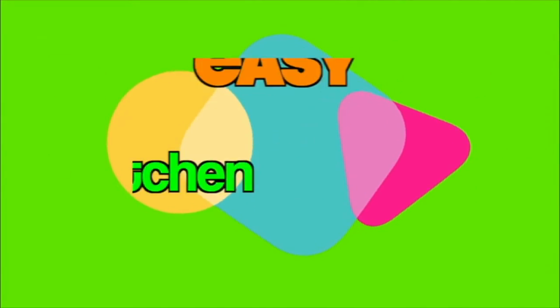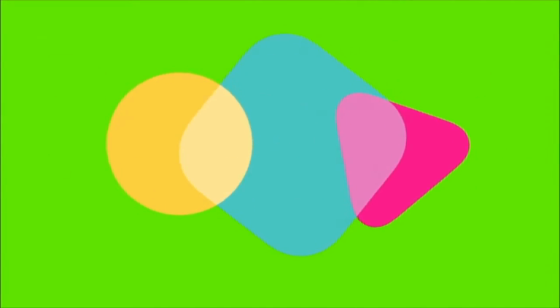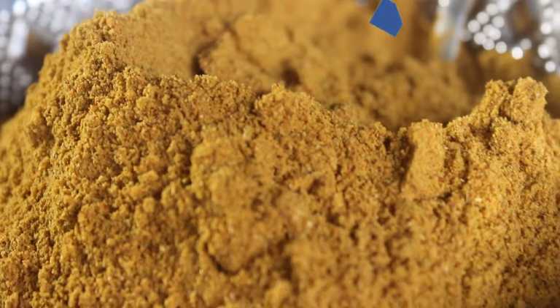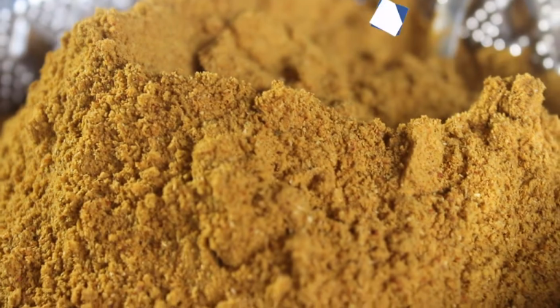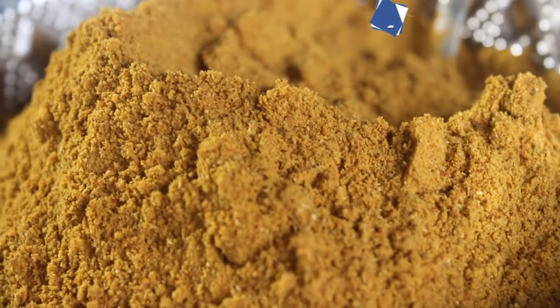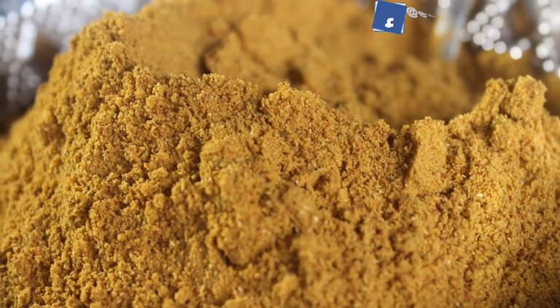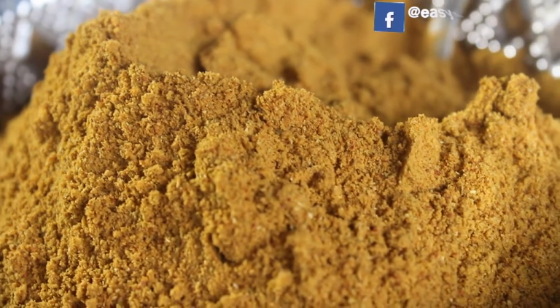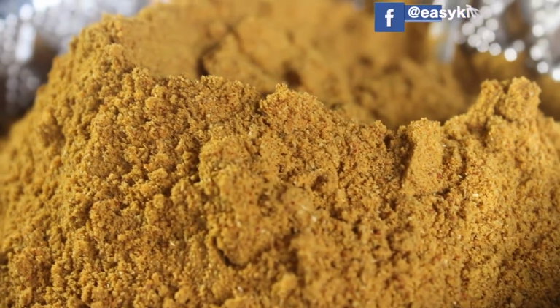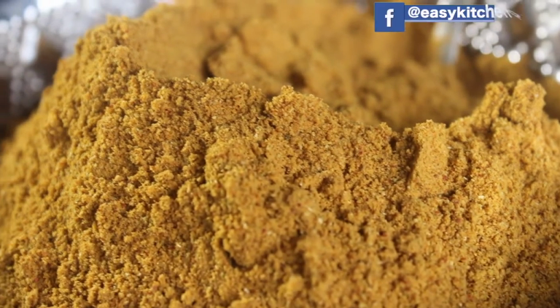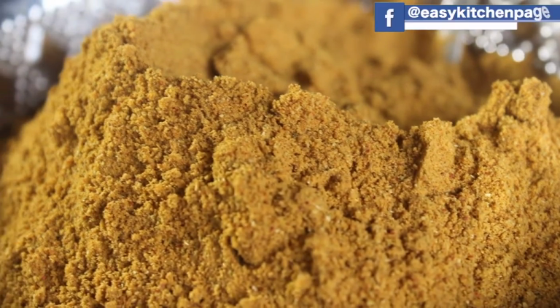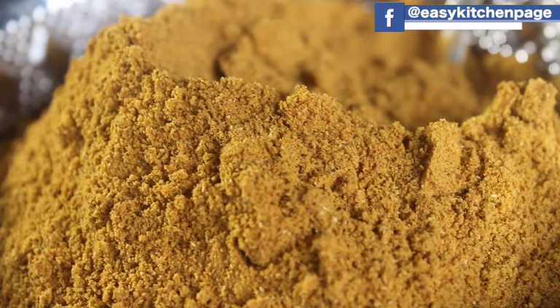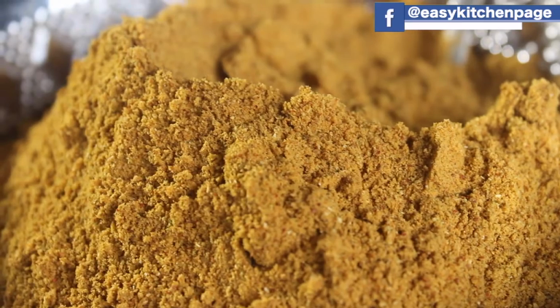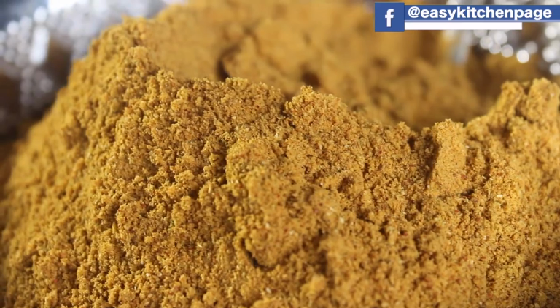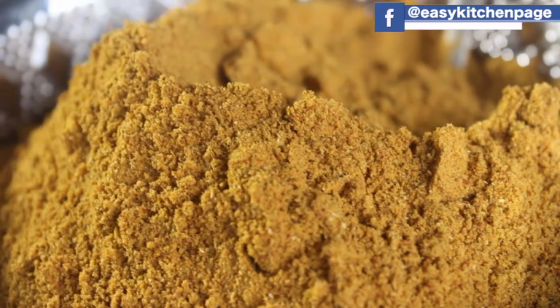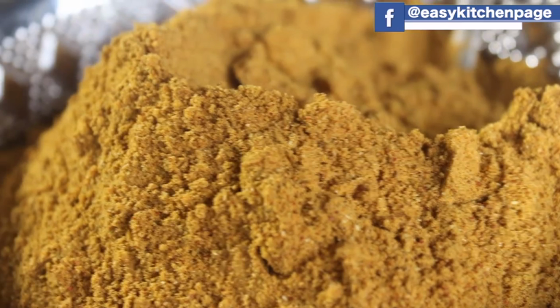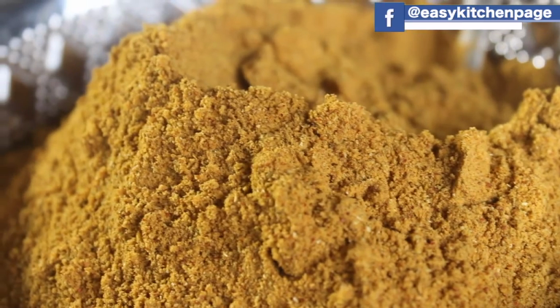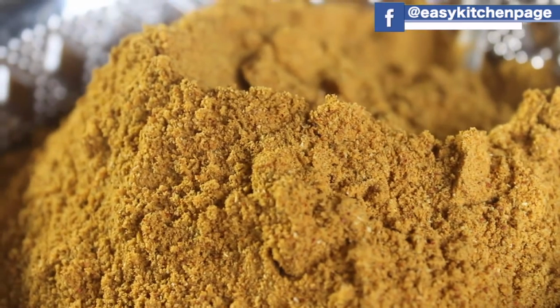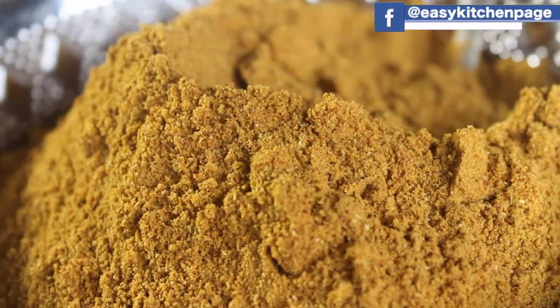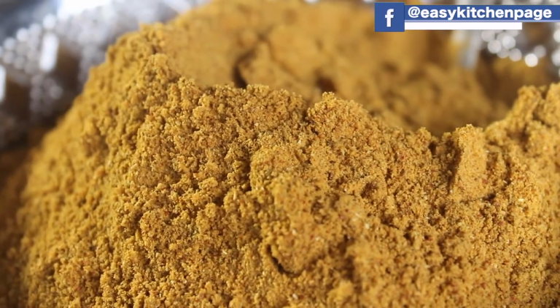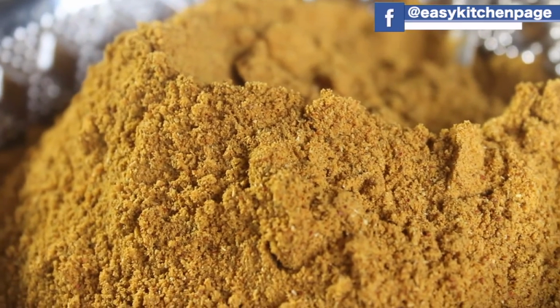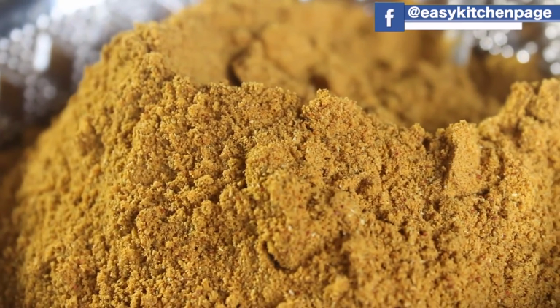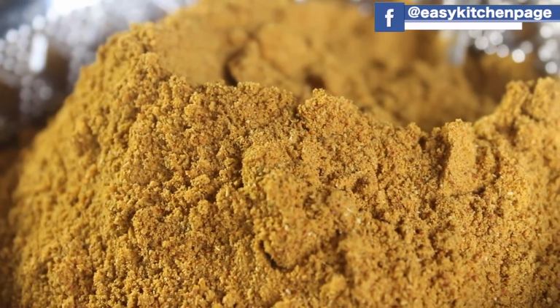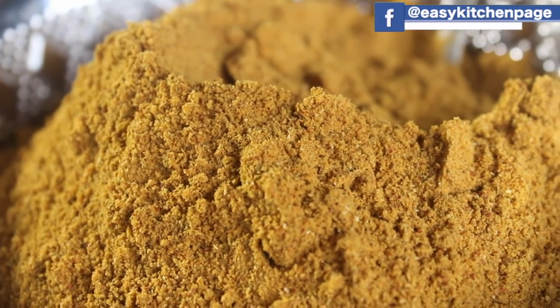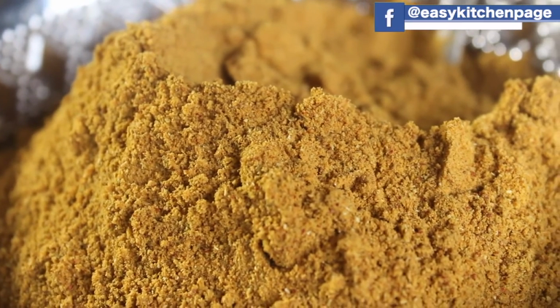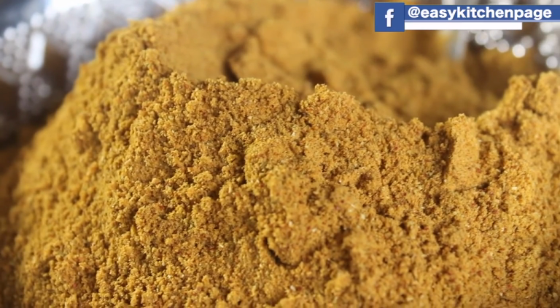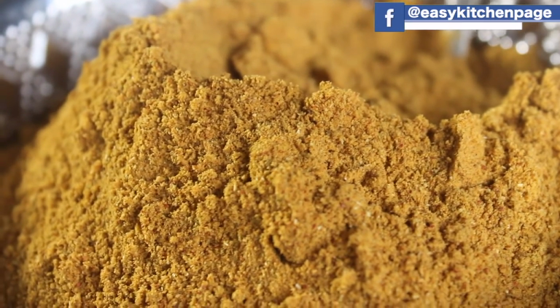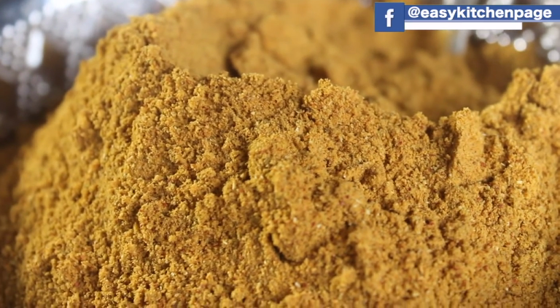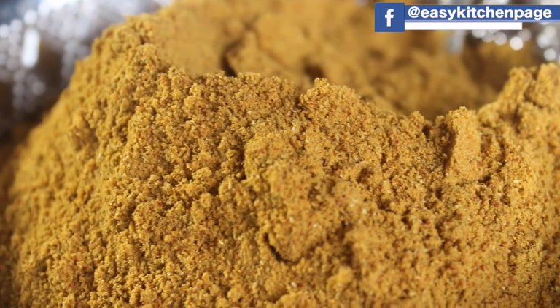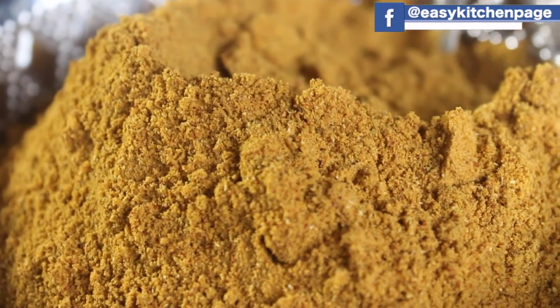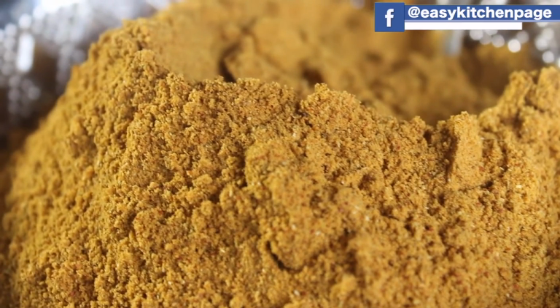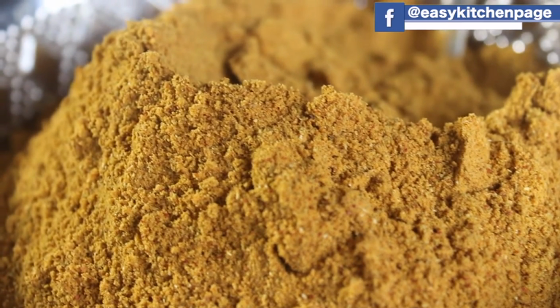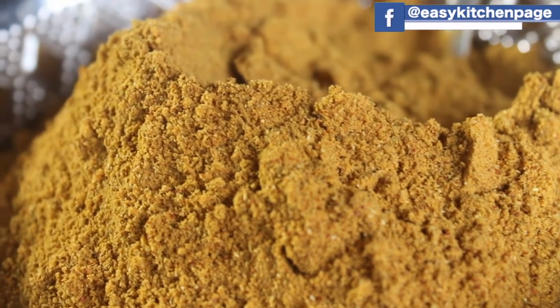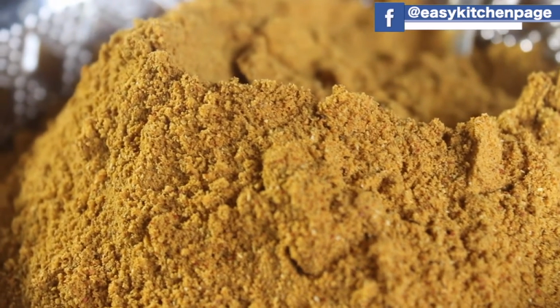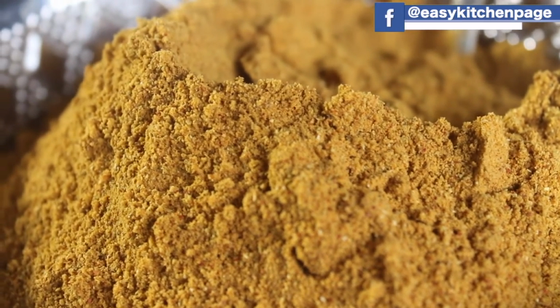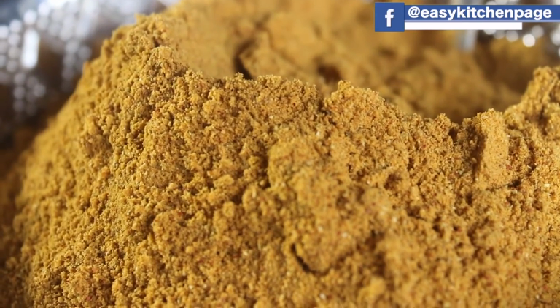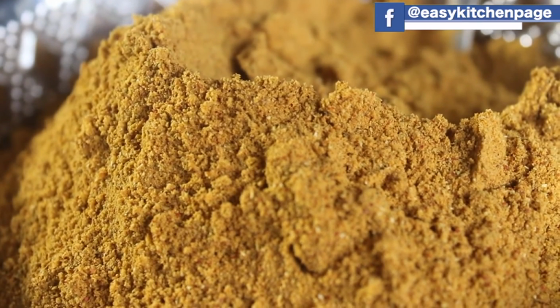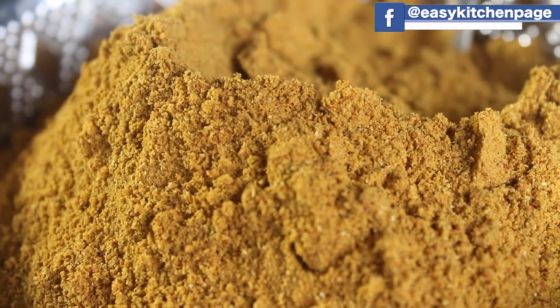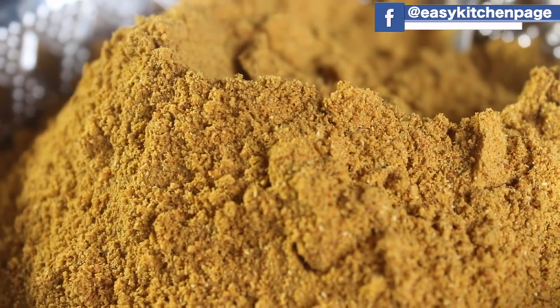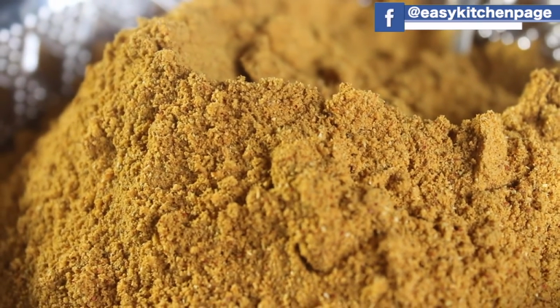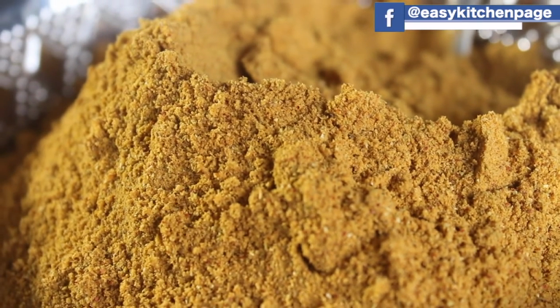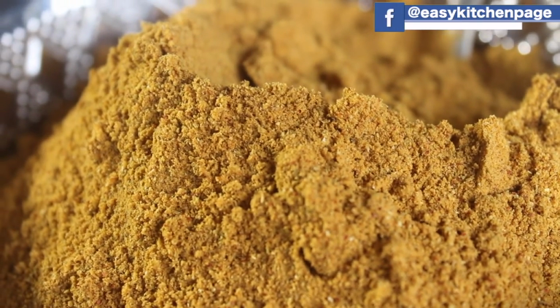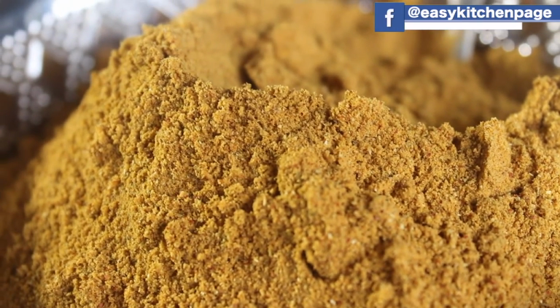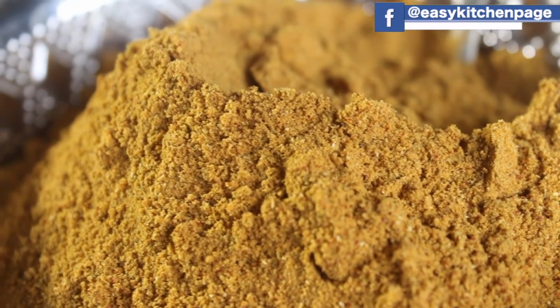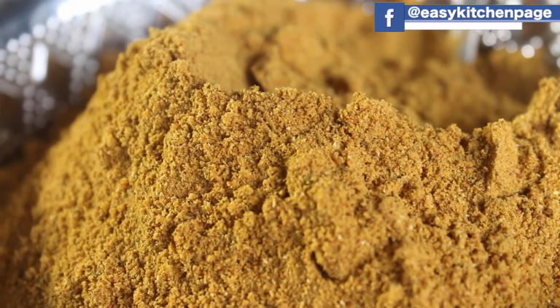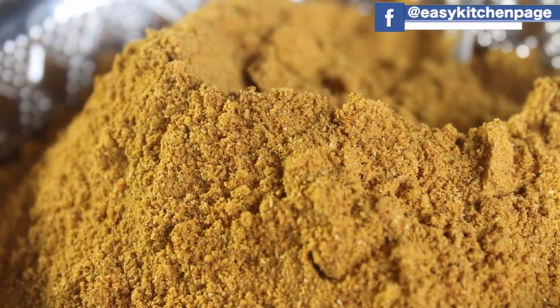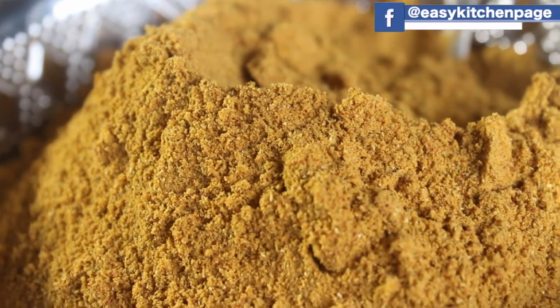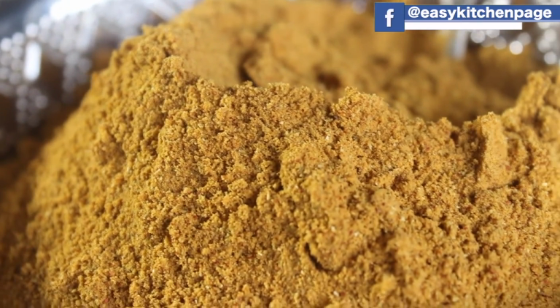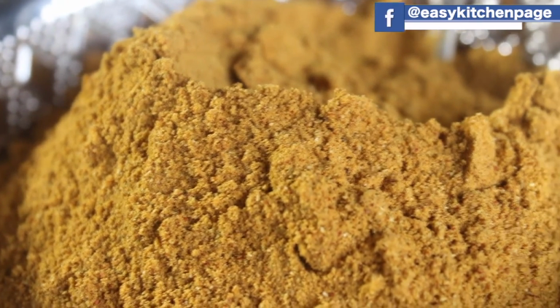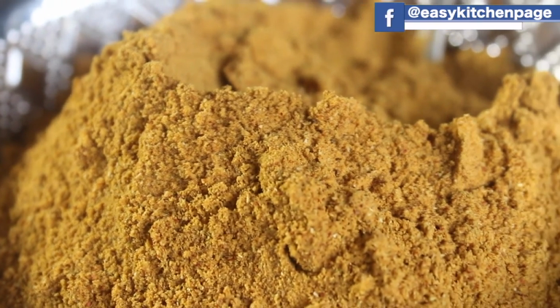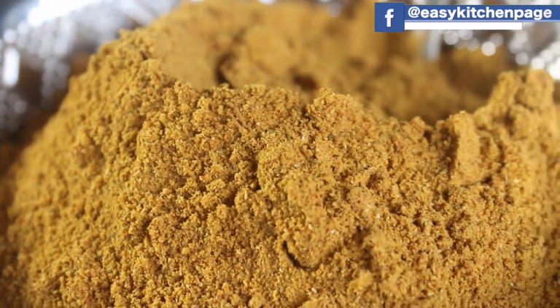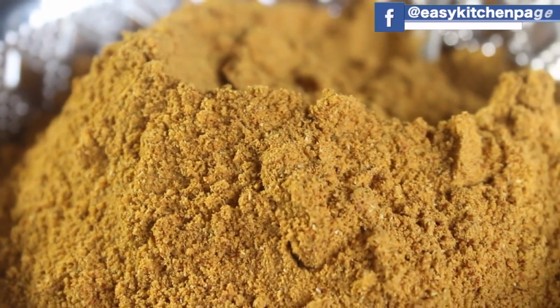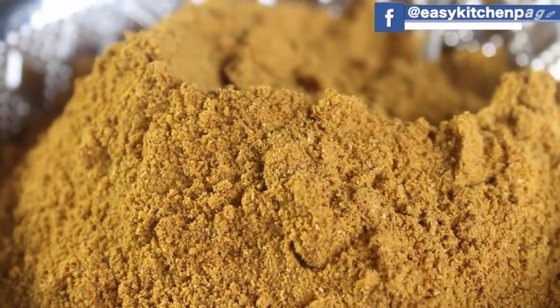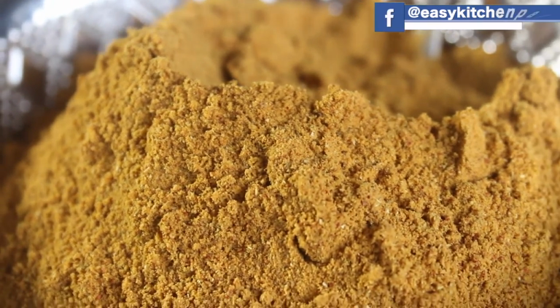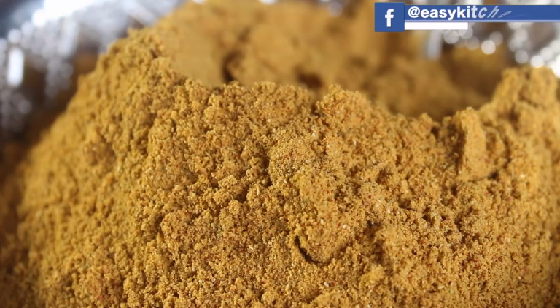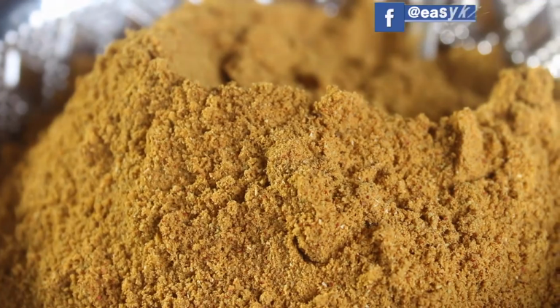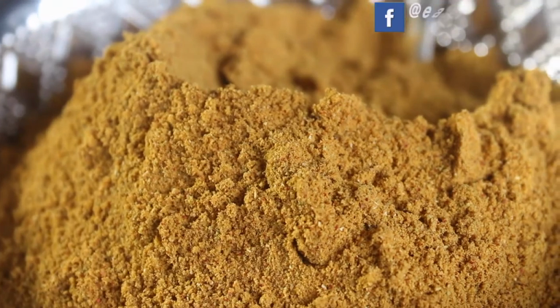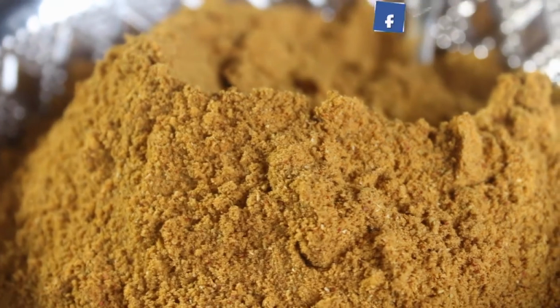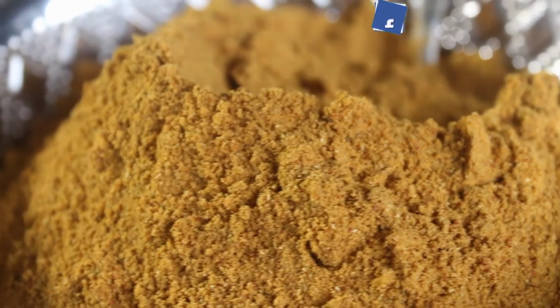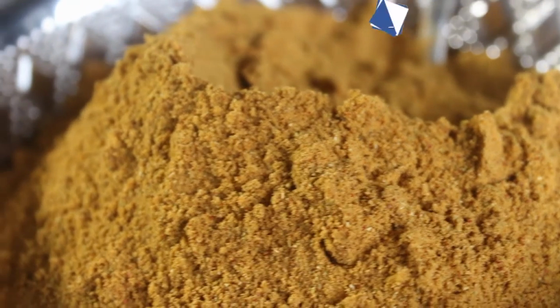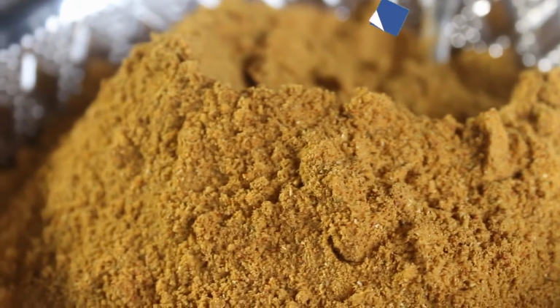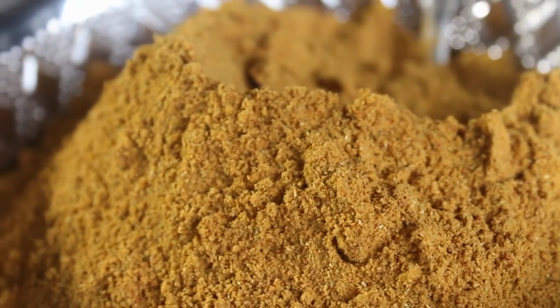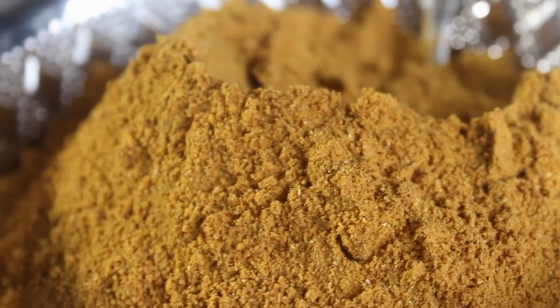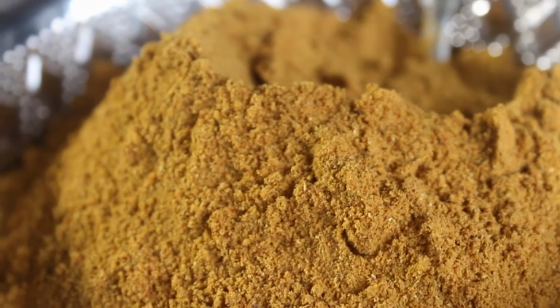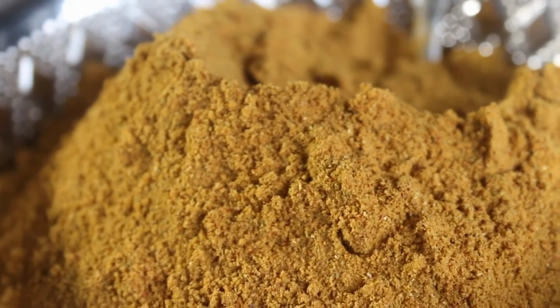Hello everyone, welcome back to EZ Kitchen. In EZ Kitchen, we will see how tasty some bar powder is made.